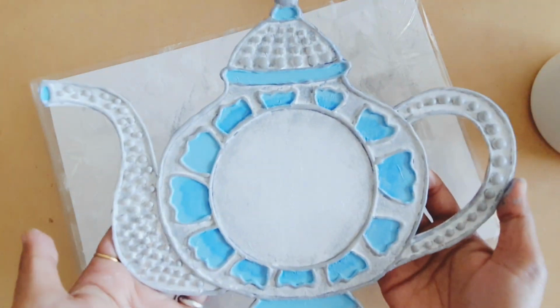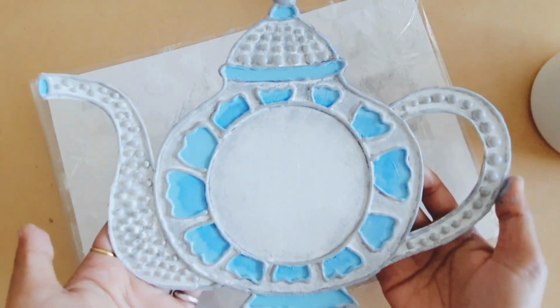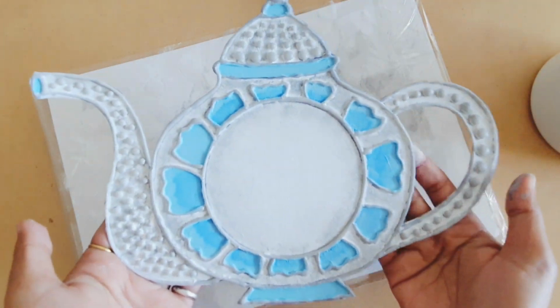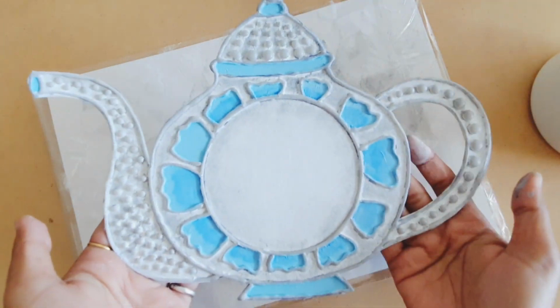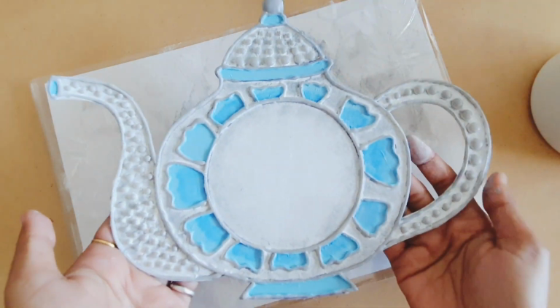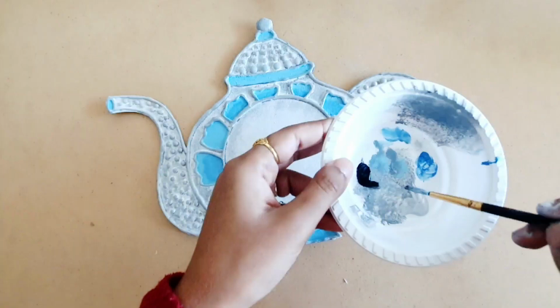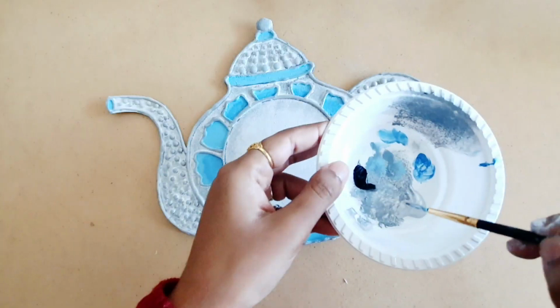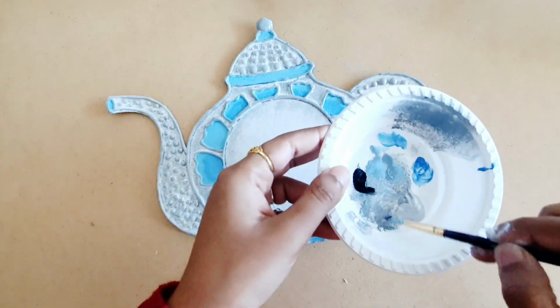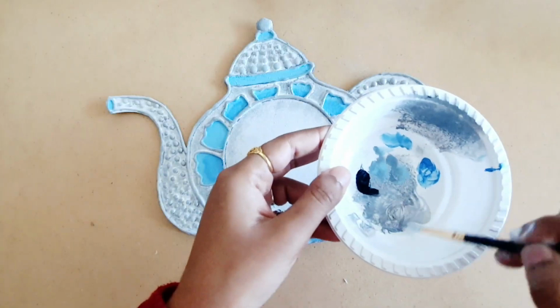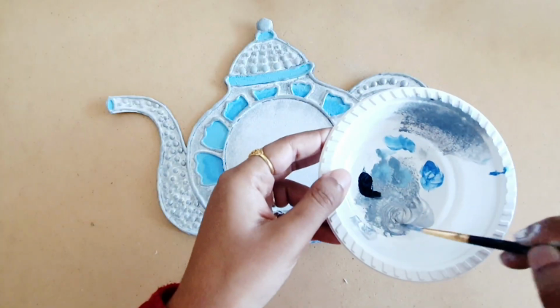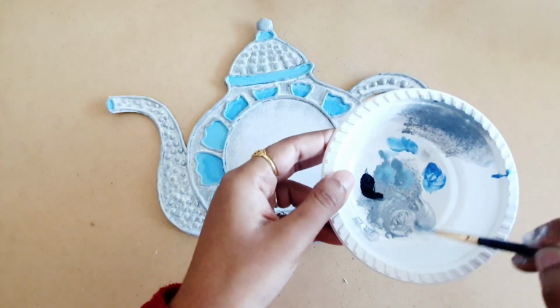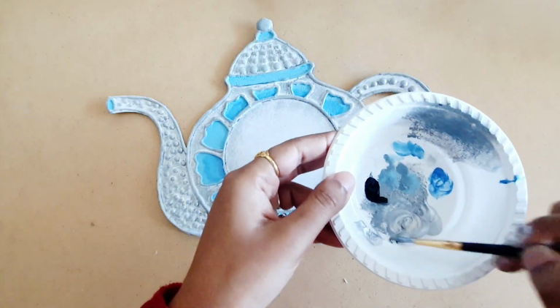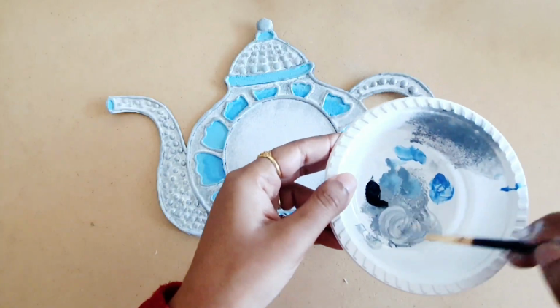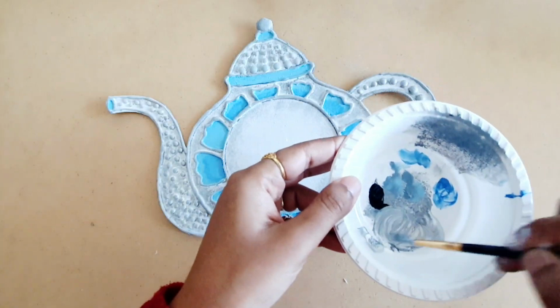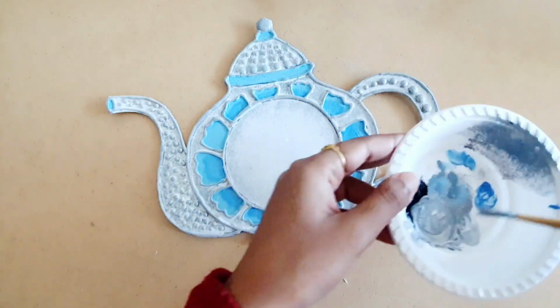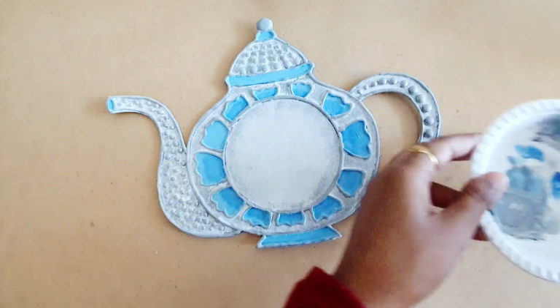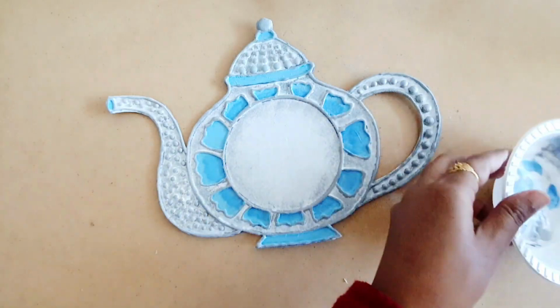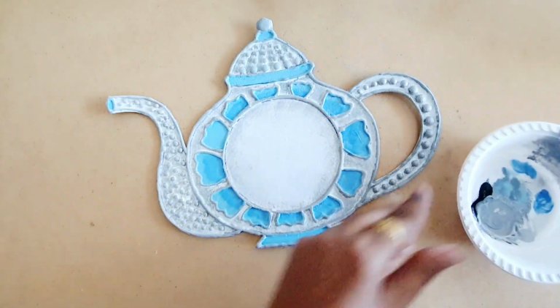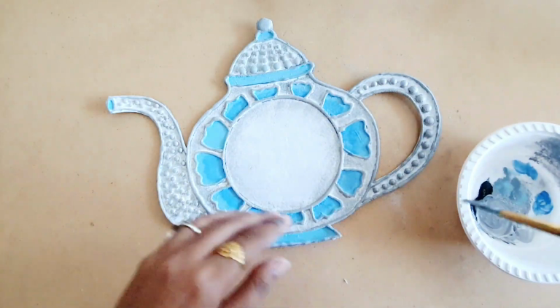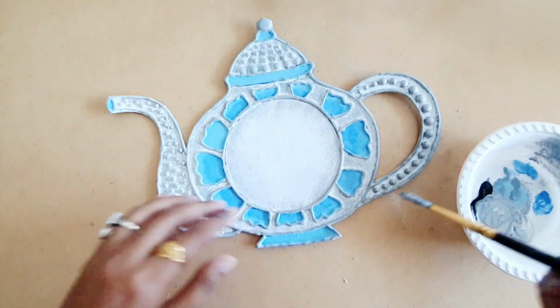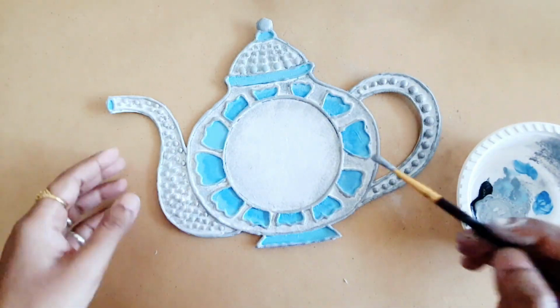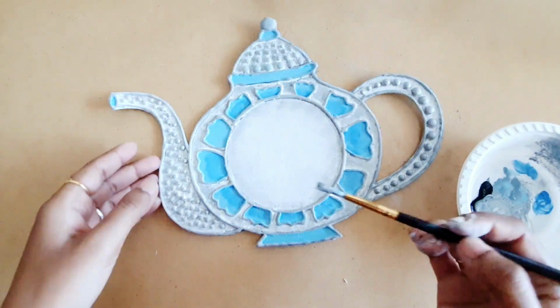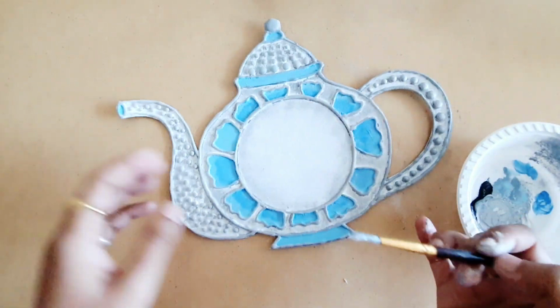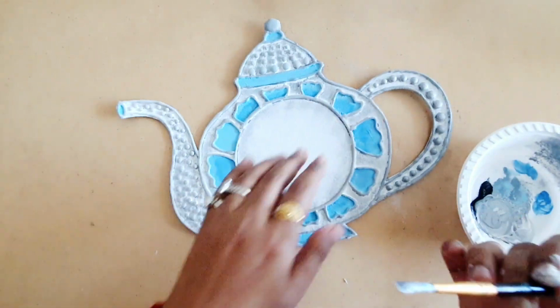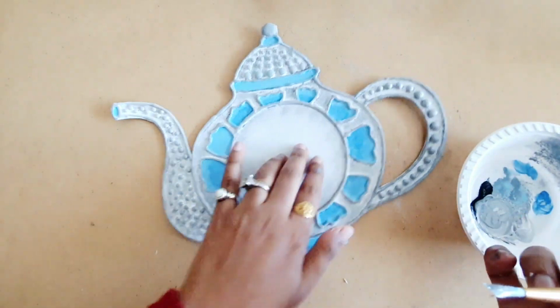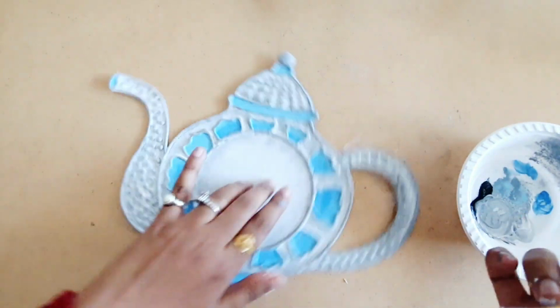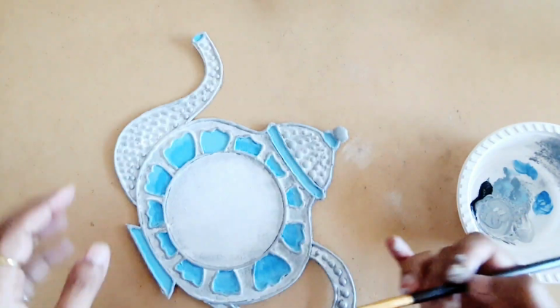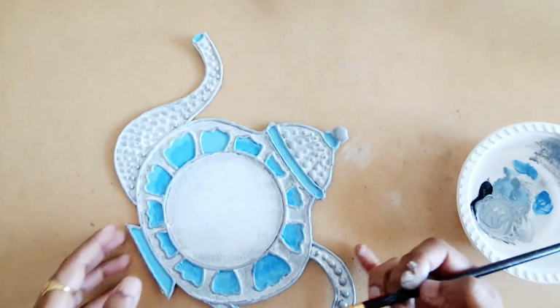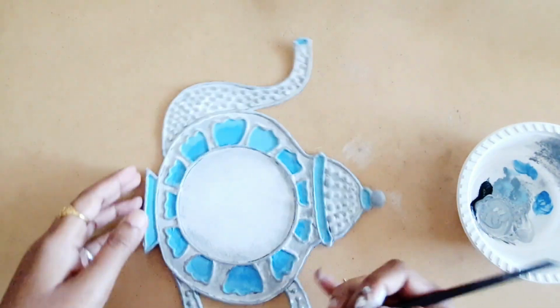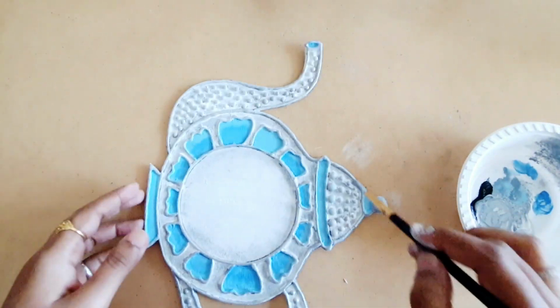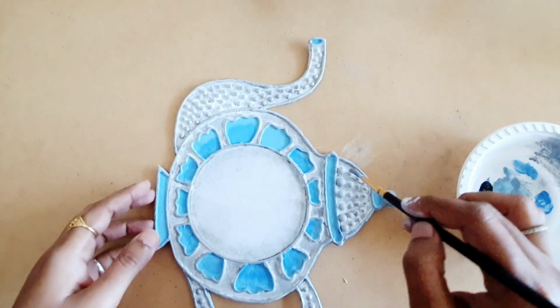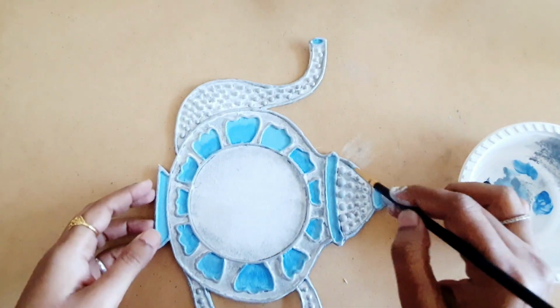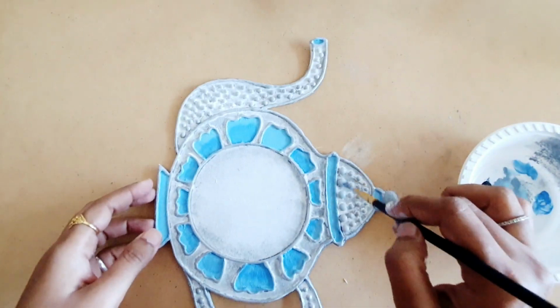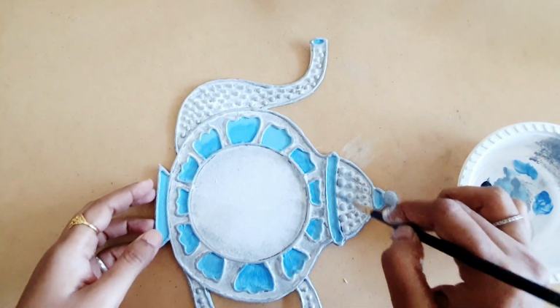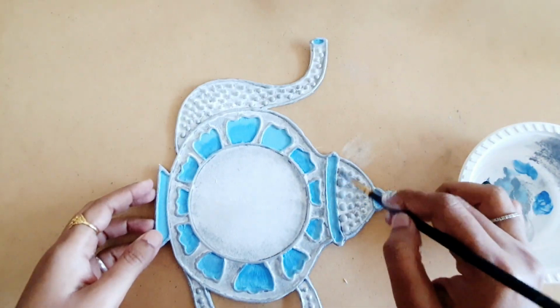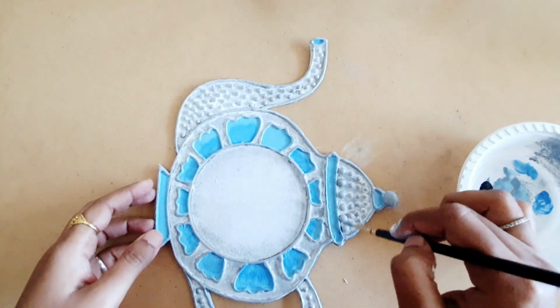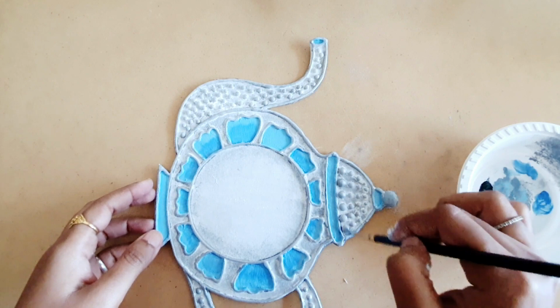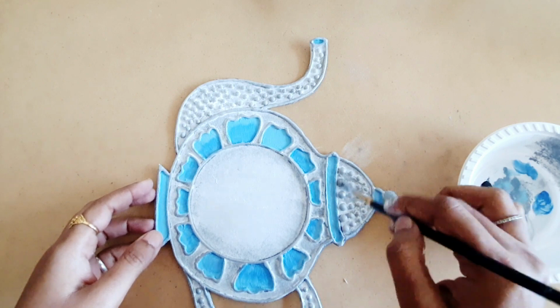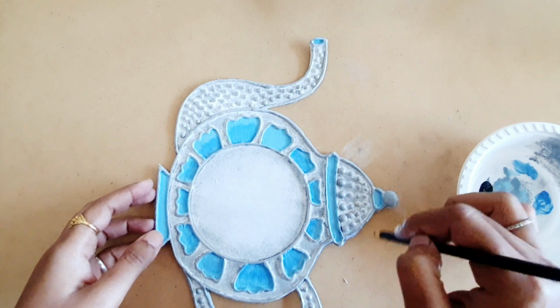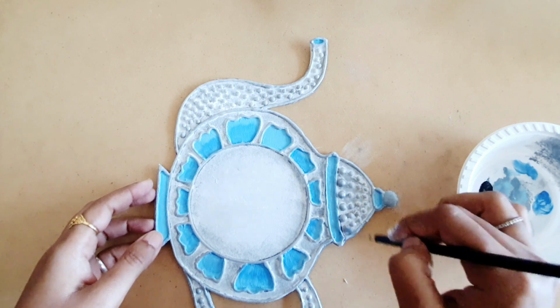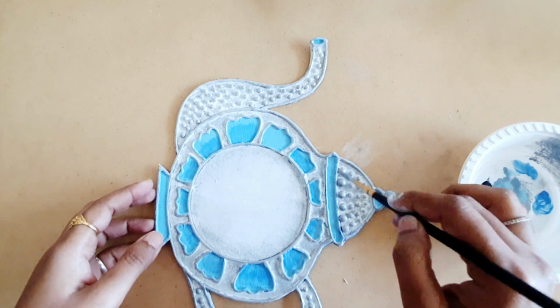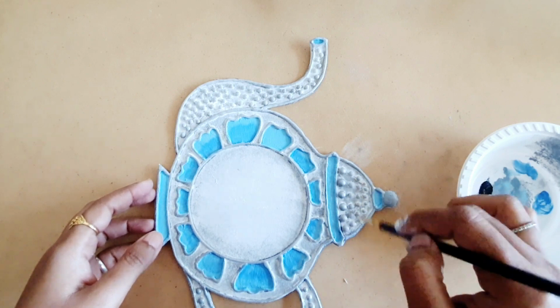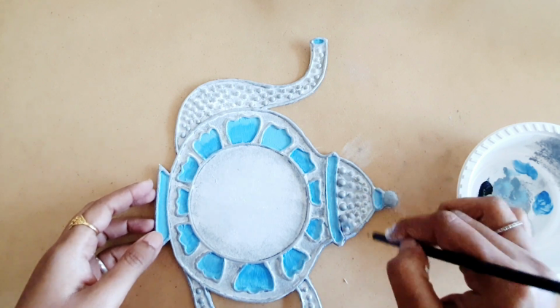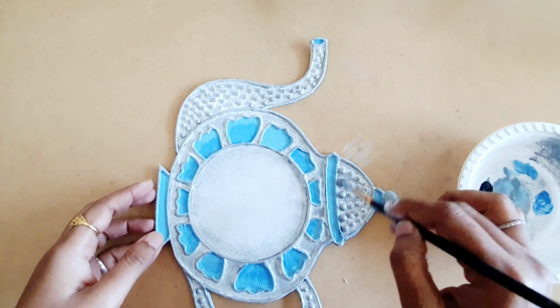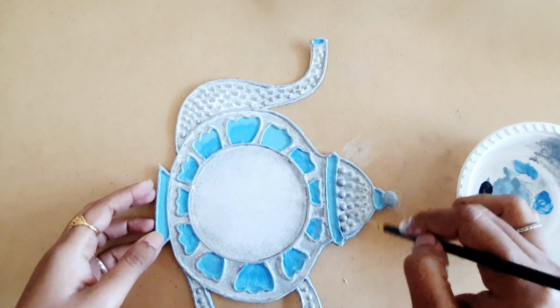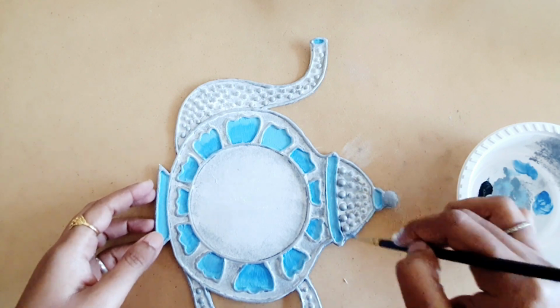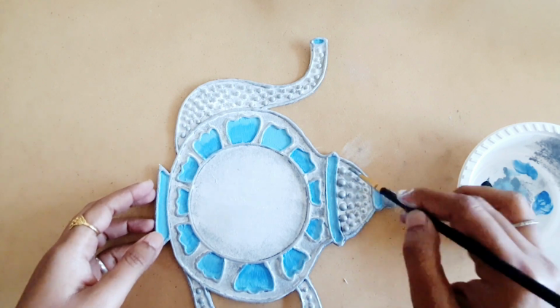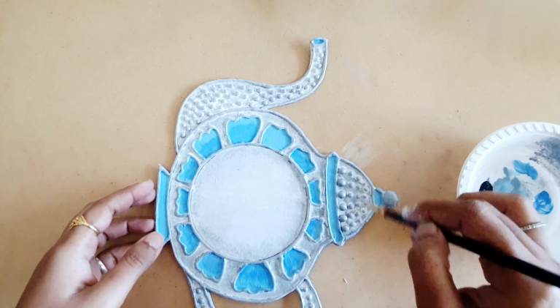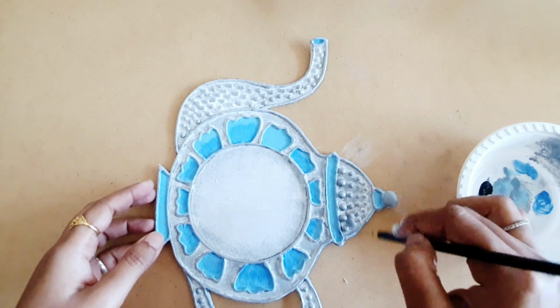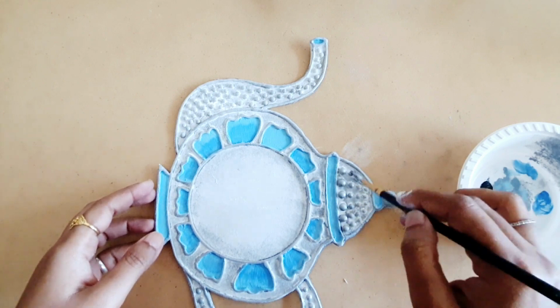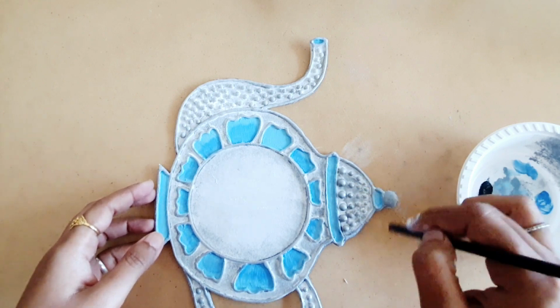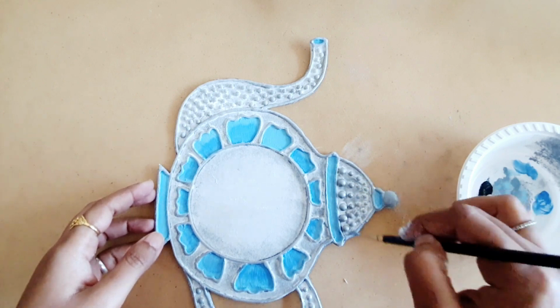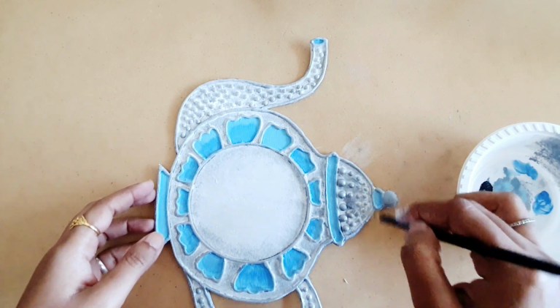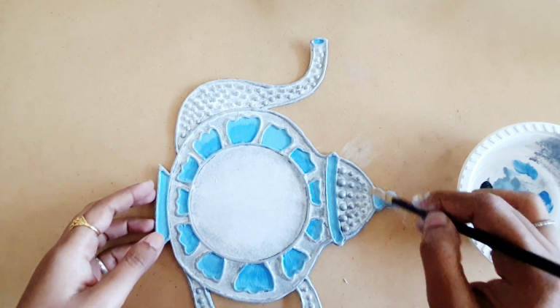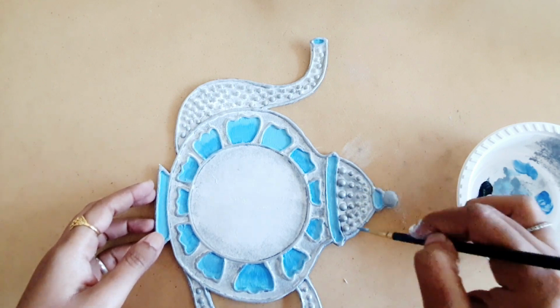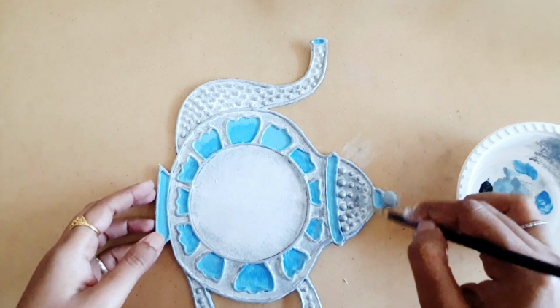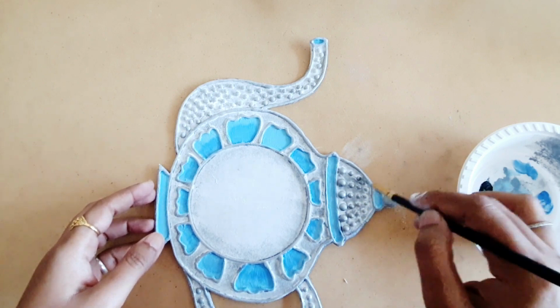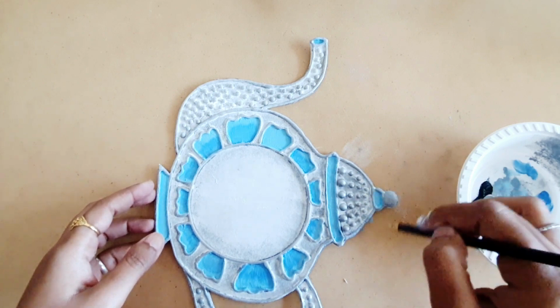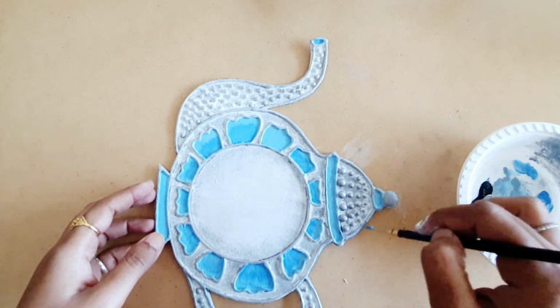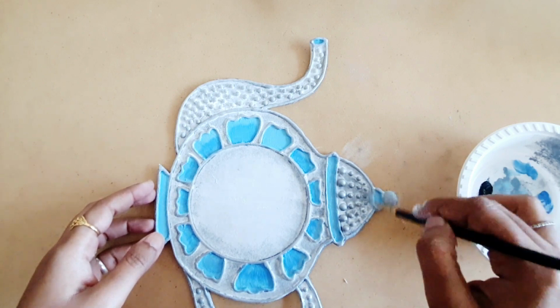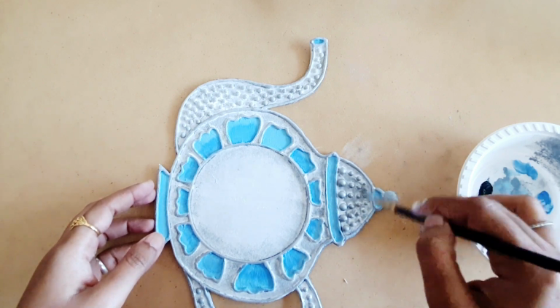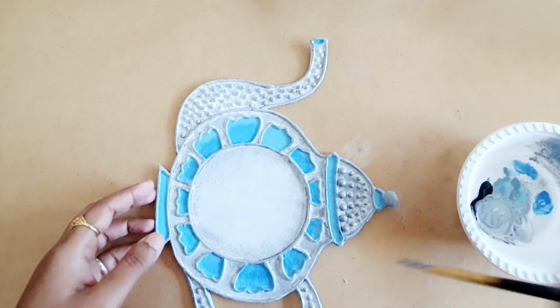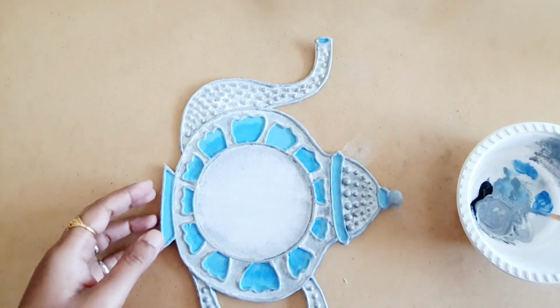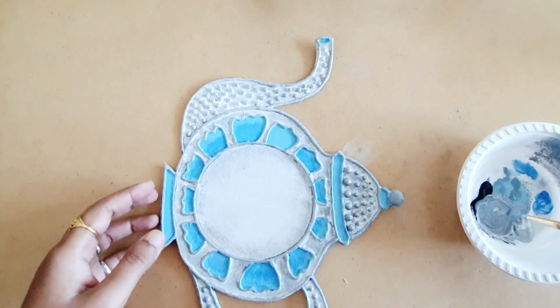Now for more depth, I am going to cover the body of this kettle using a little bit of a darker shade of that metallic grey.